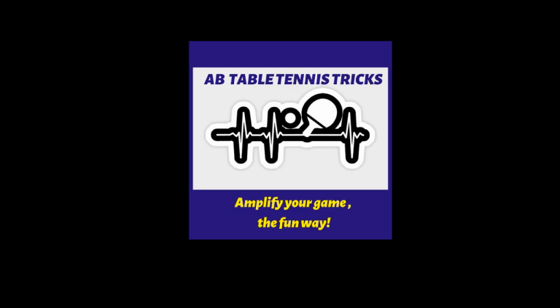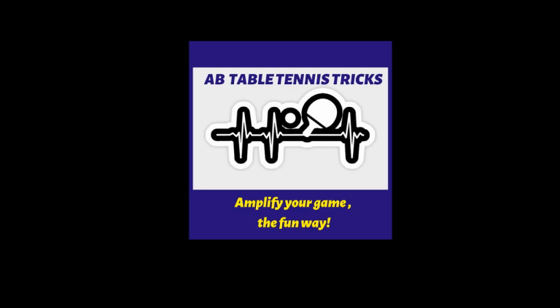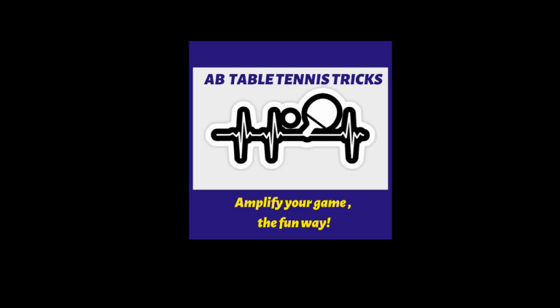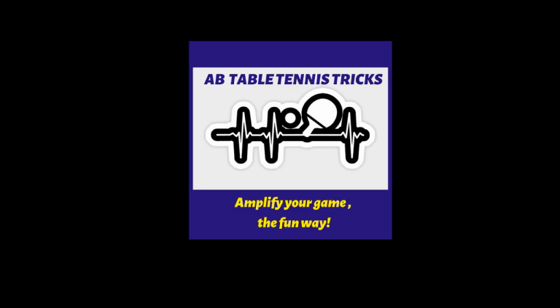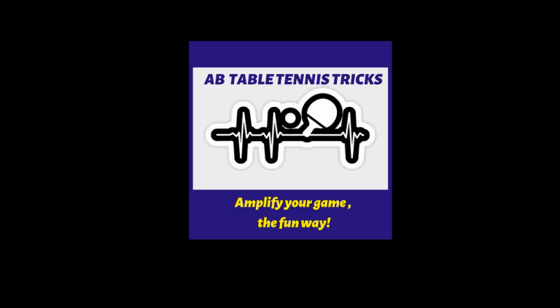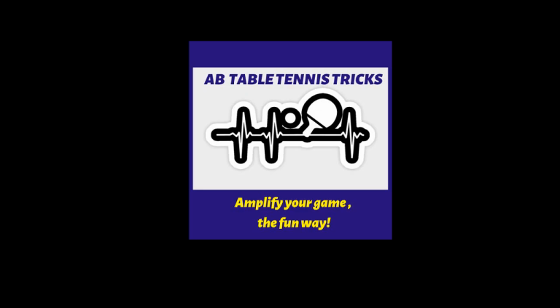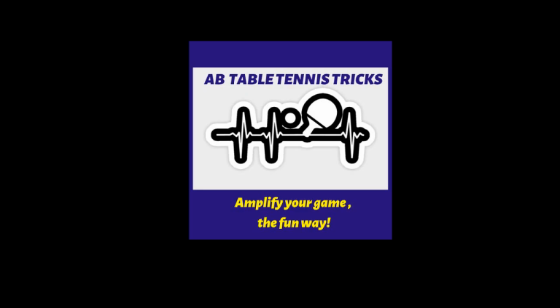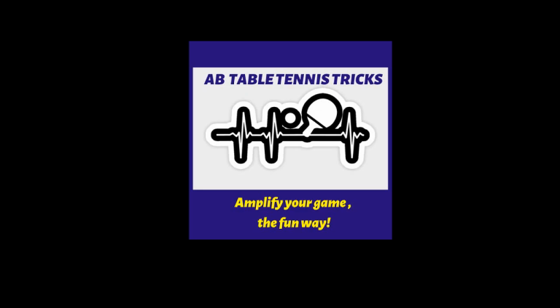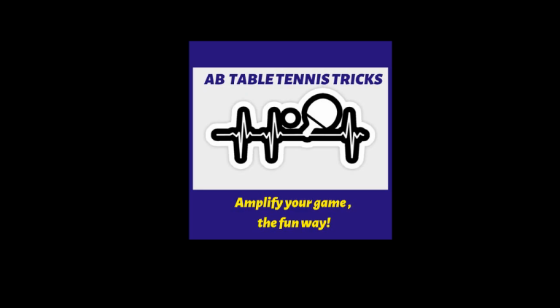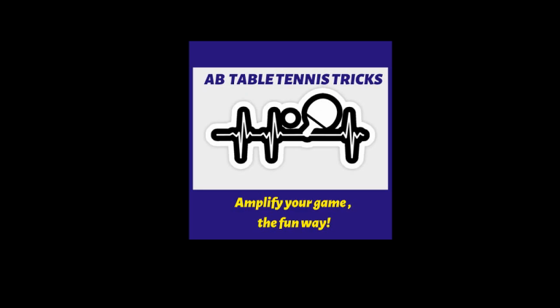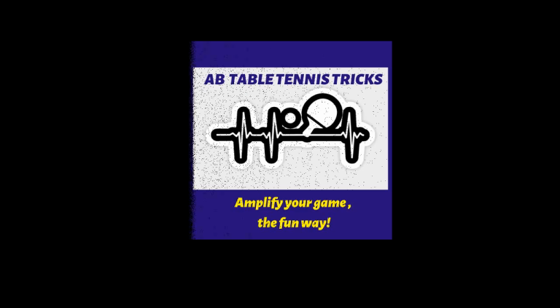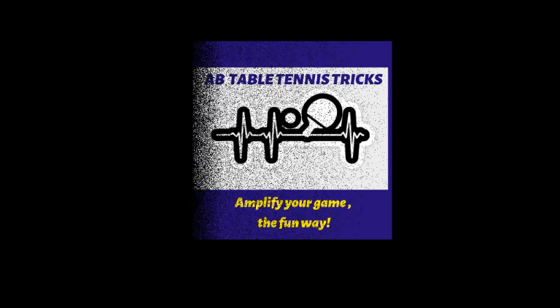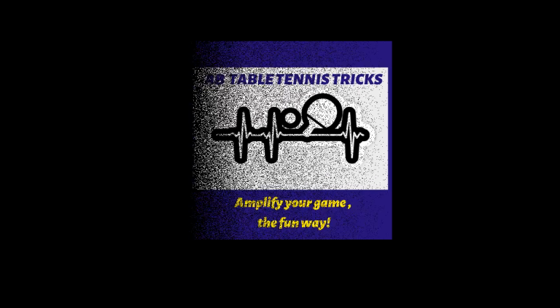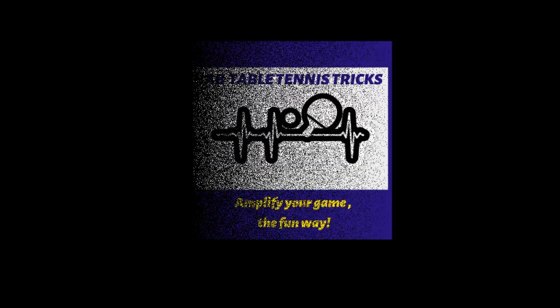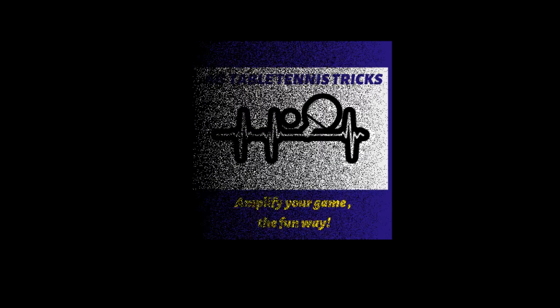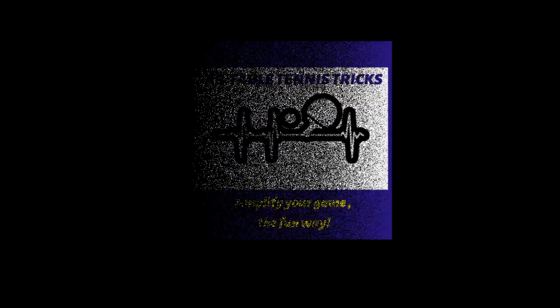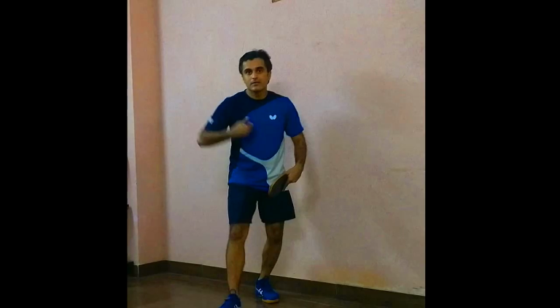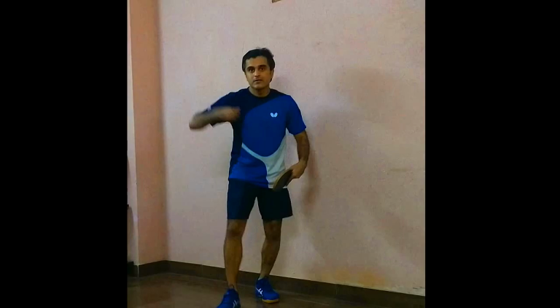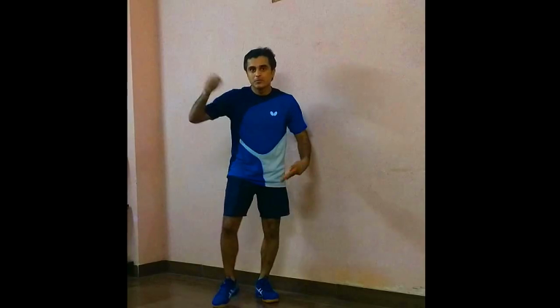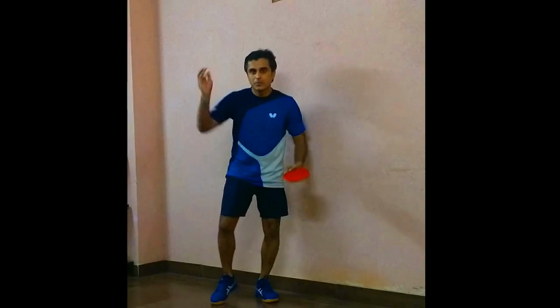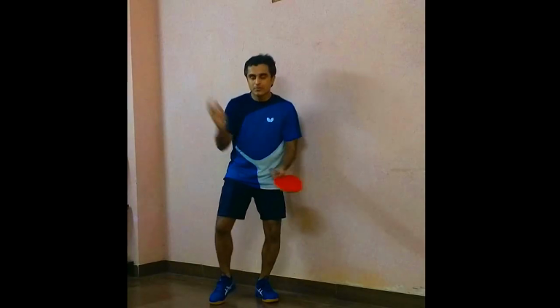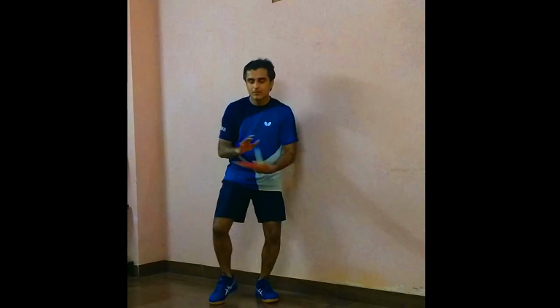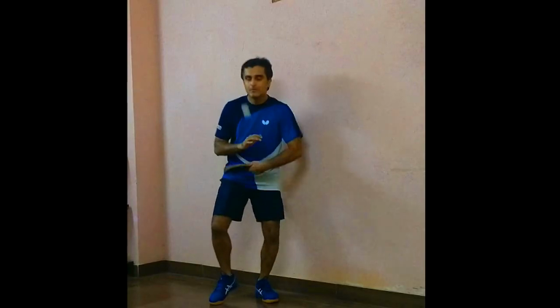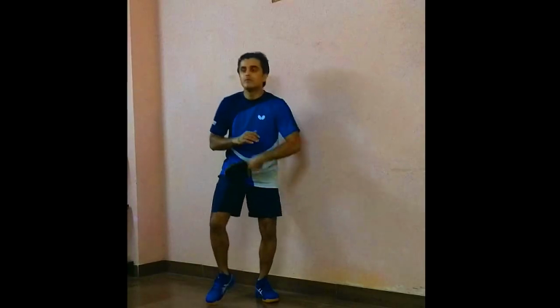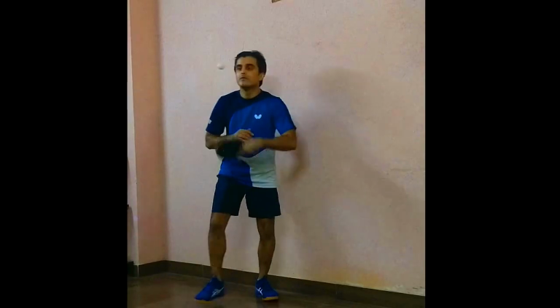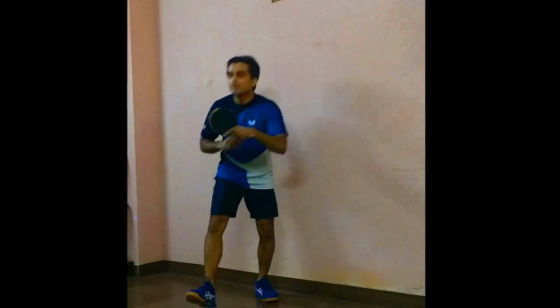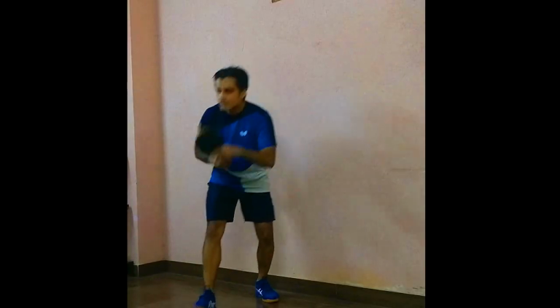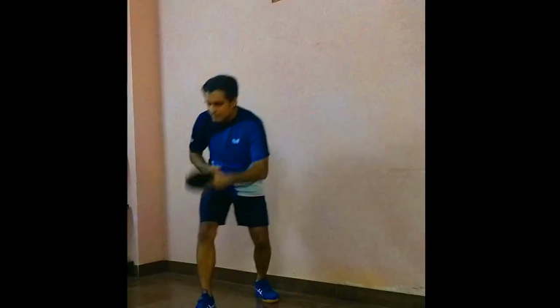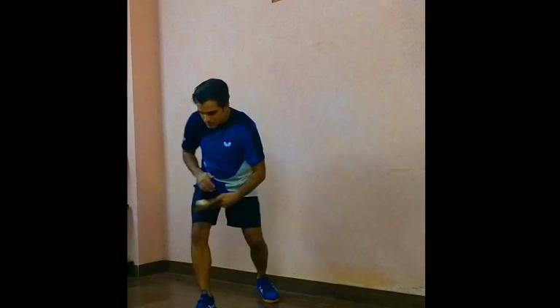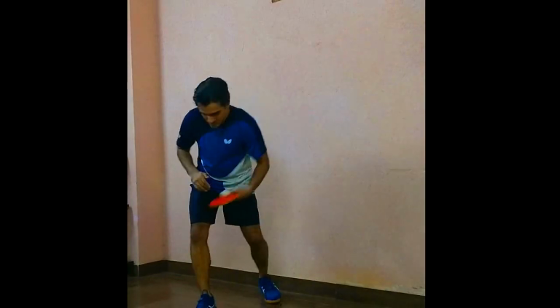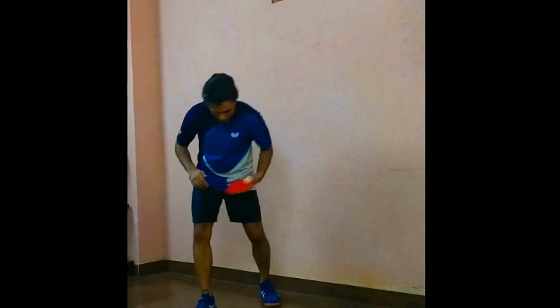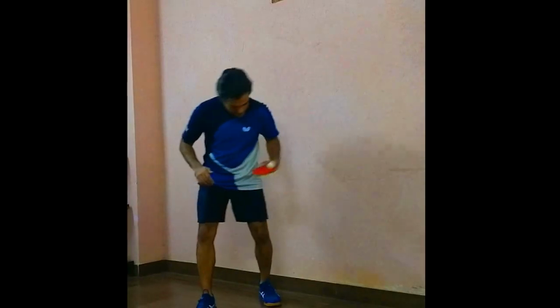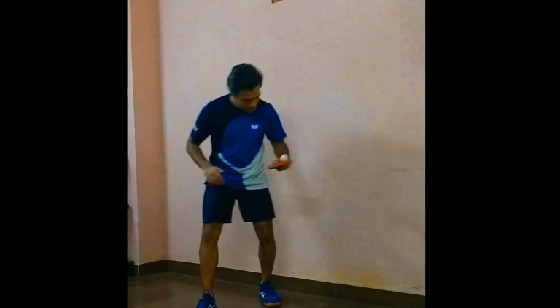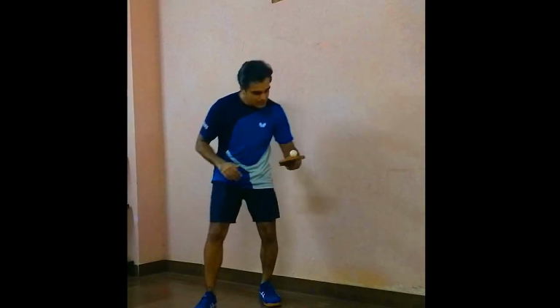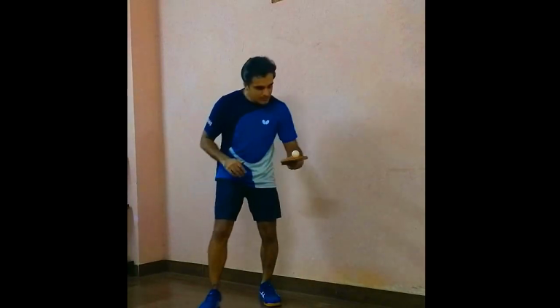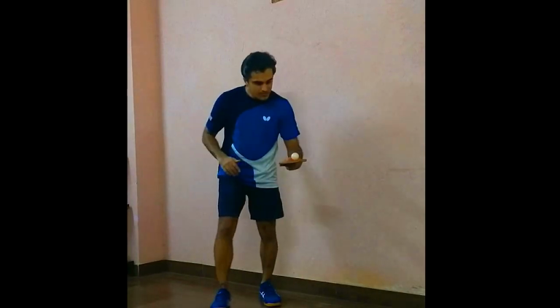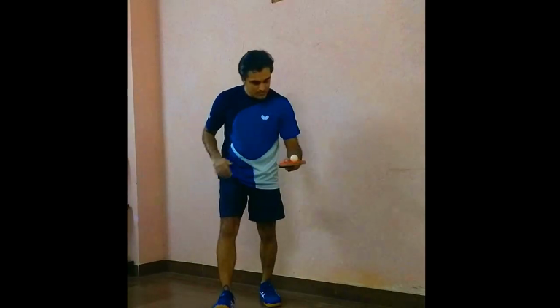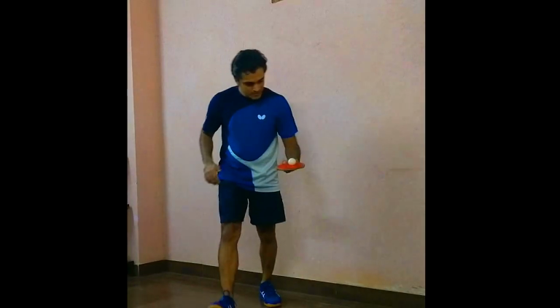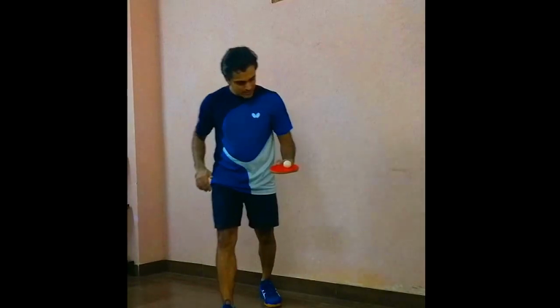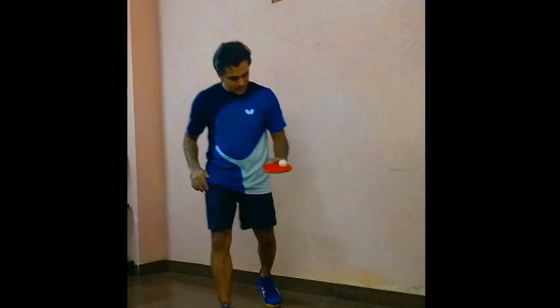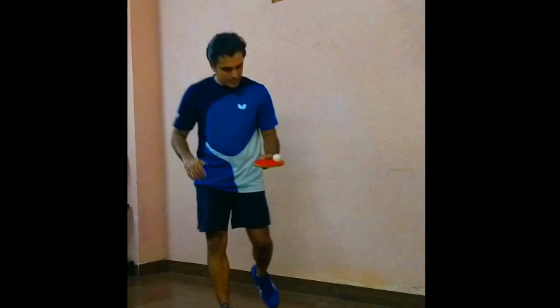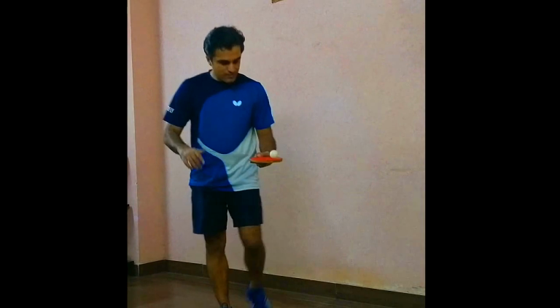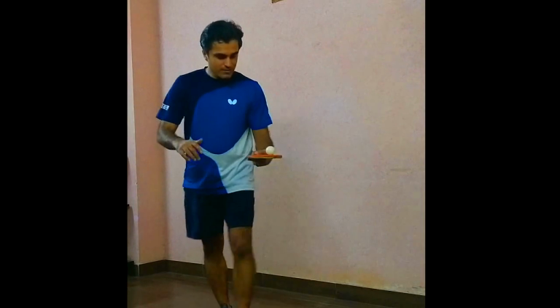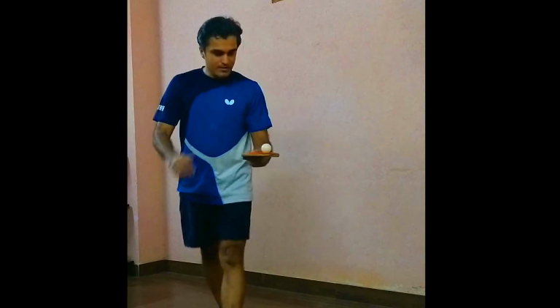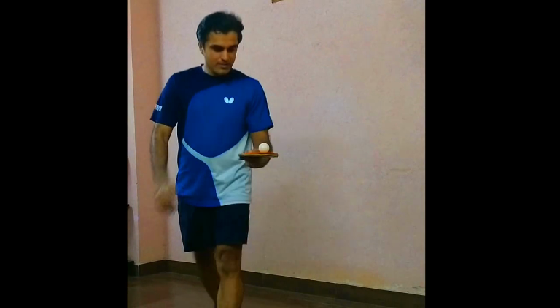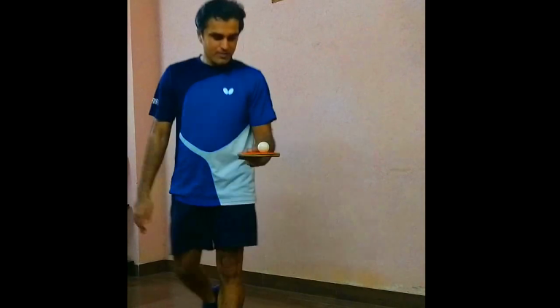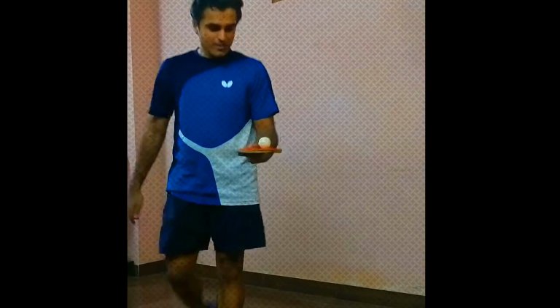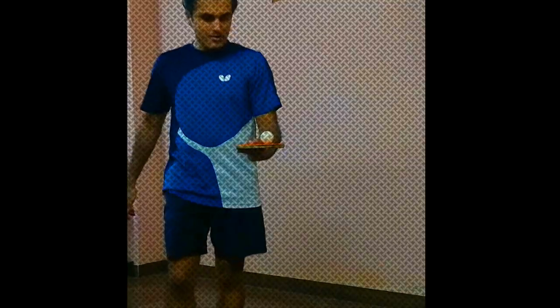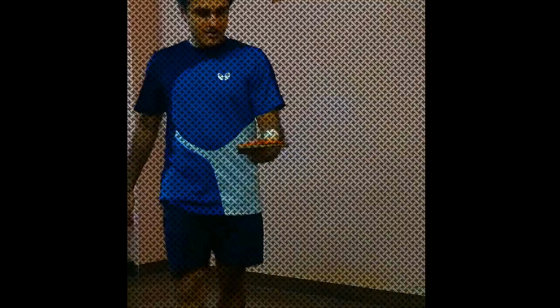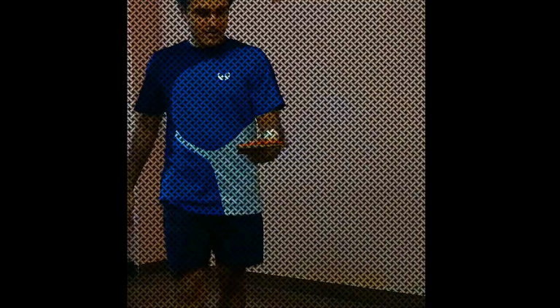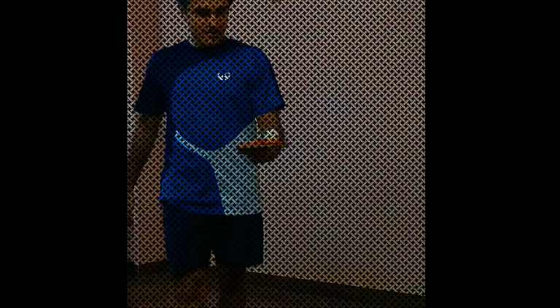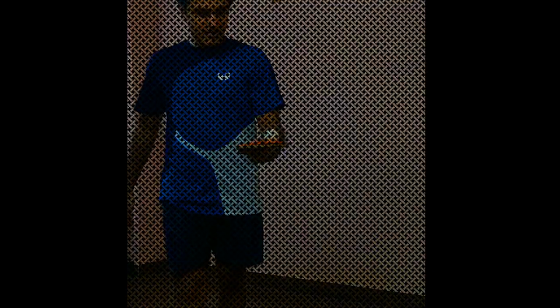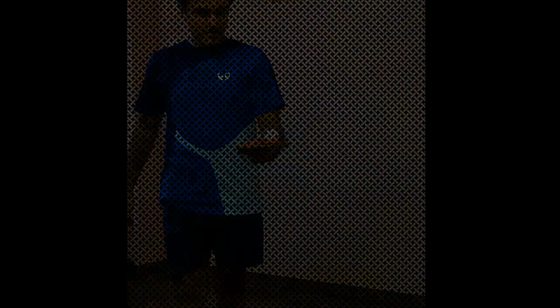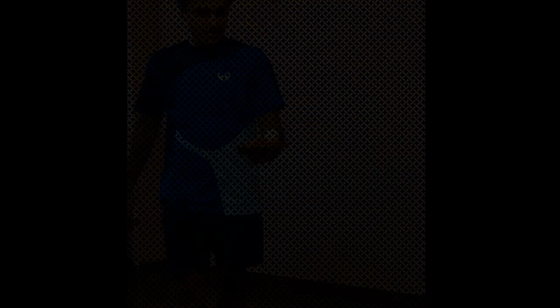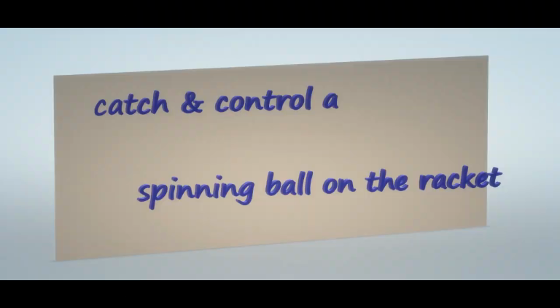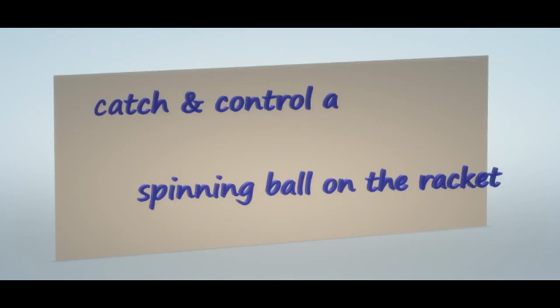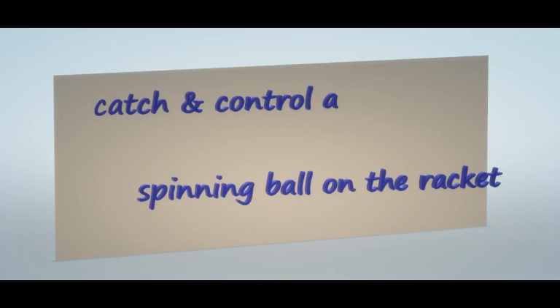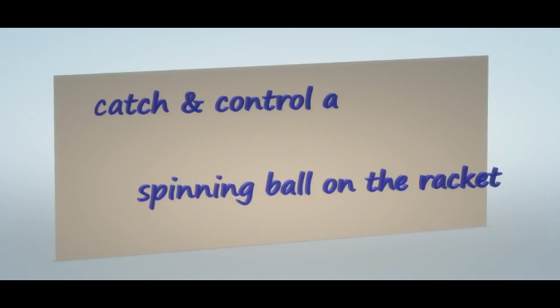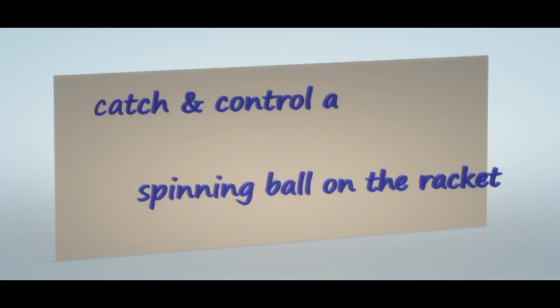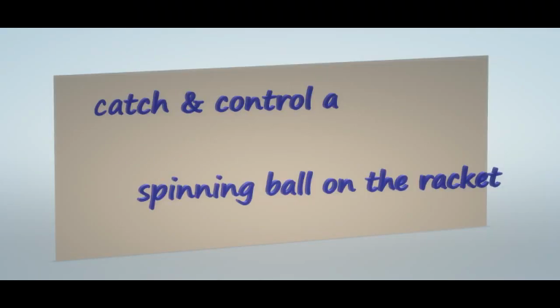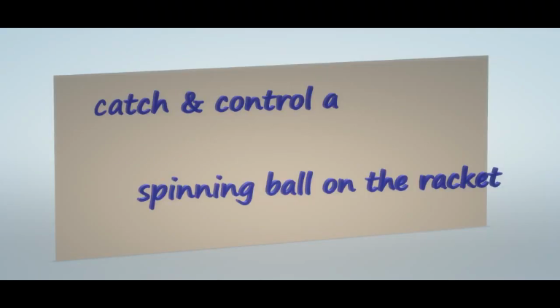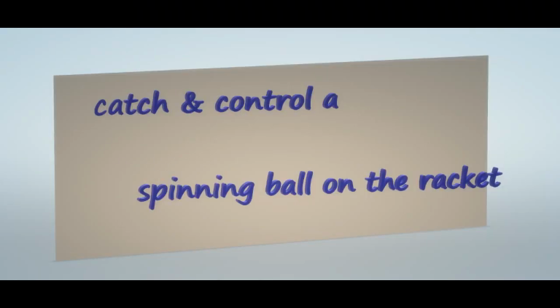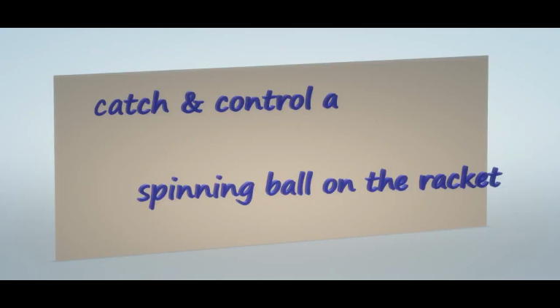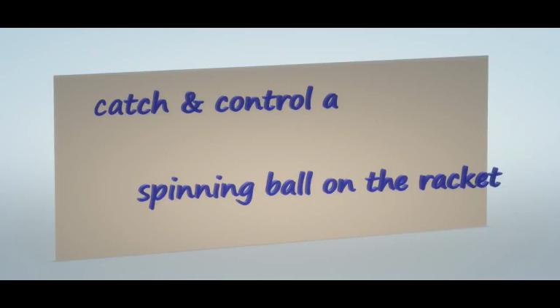Yes guys, AB here. This week I took on a challenge to catch and control a spinning ball on the racket. Follow me on this journey to see how it came out.